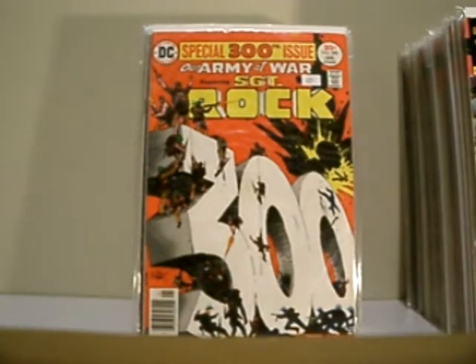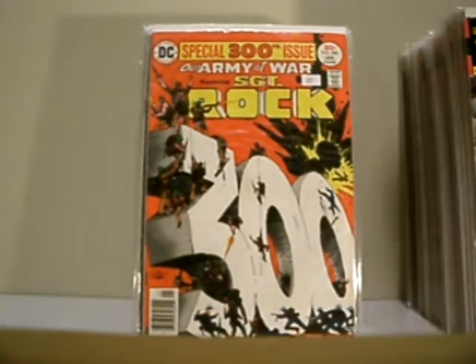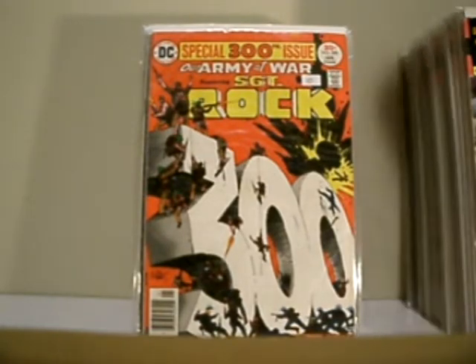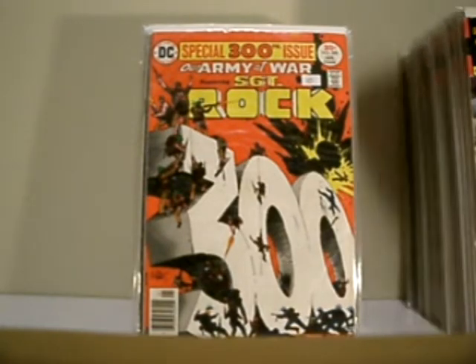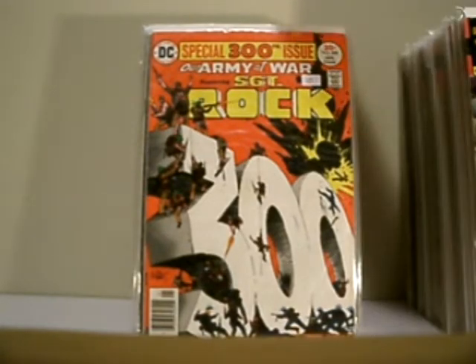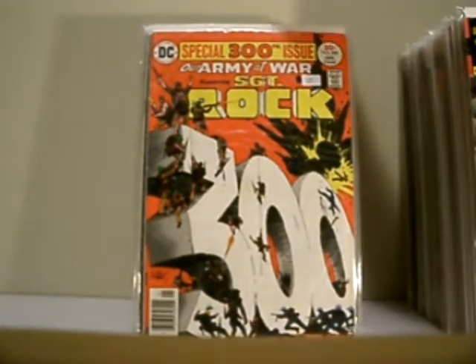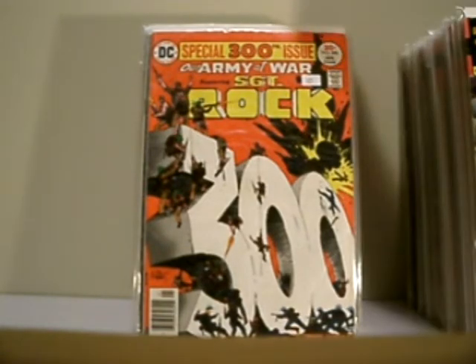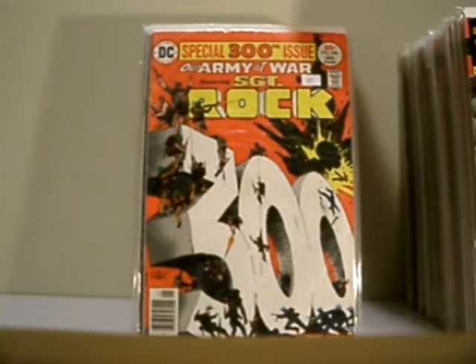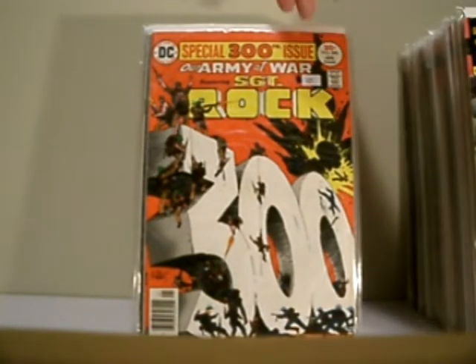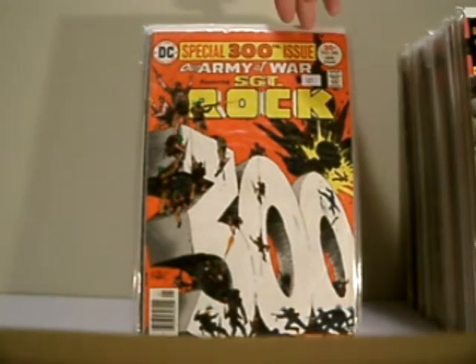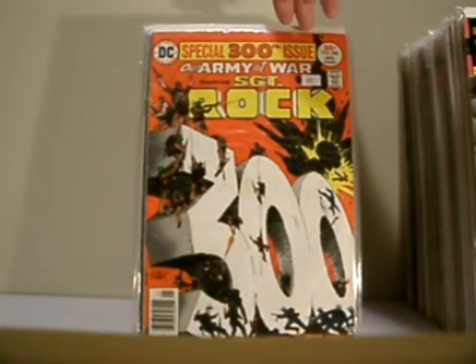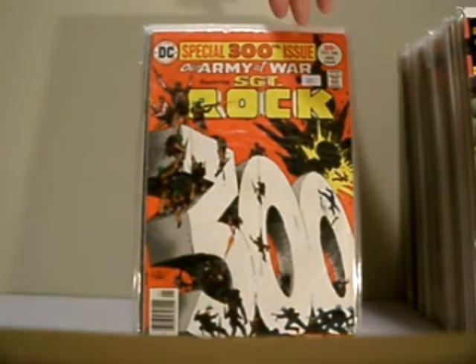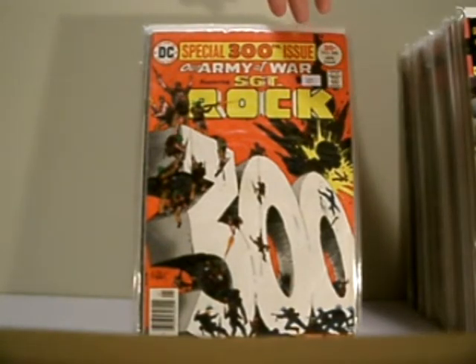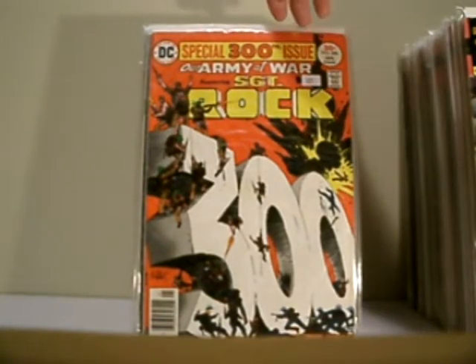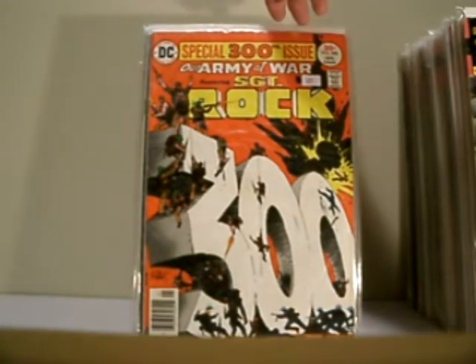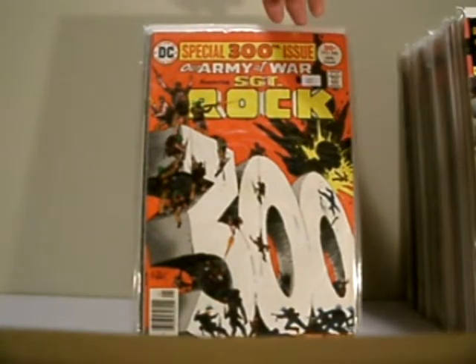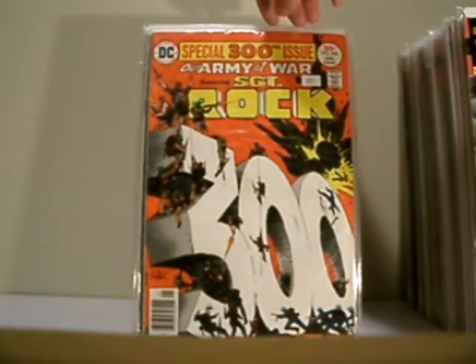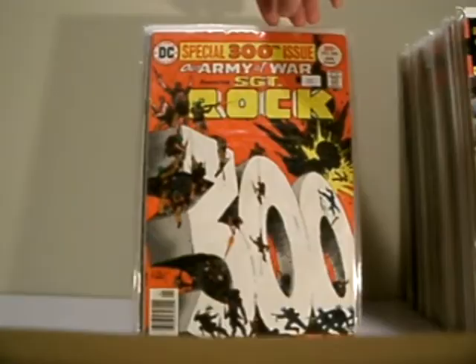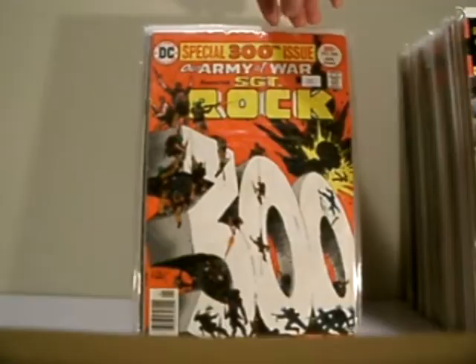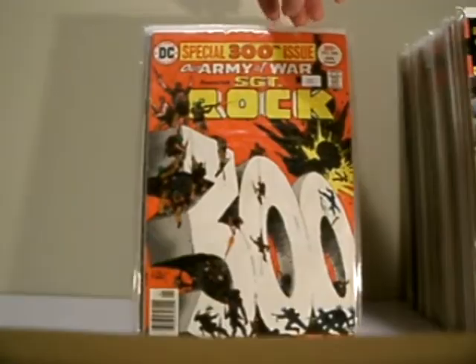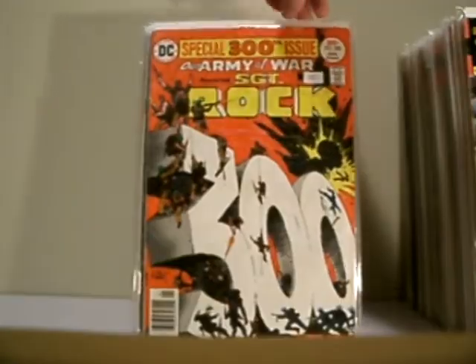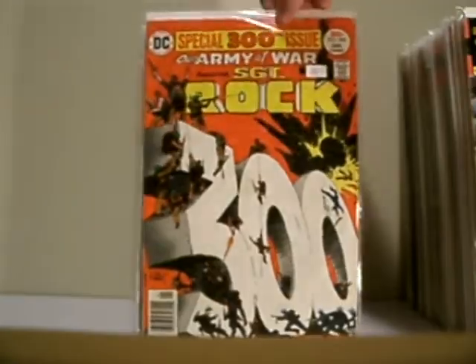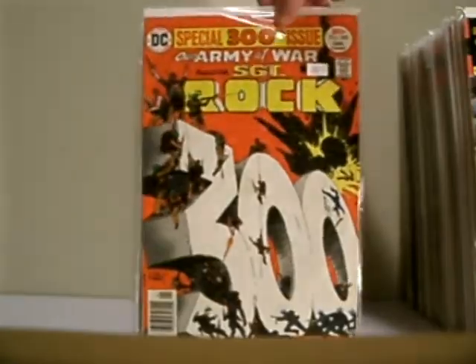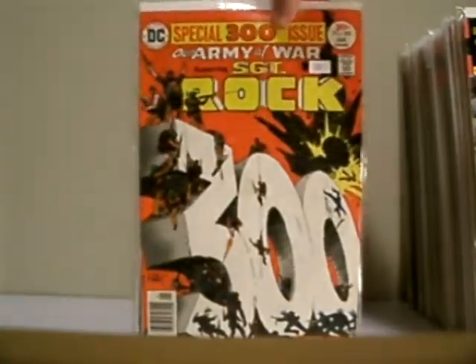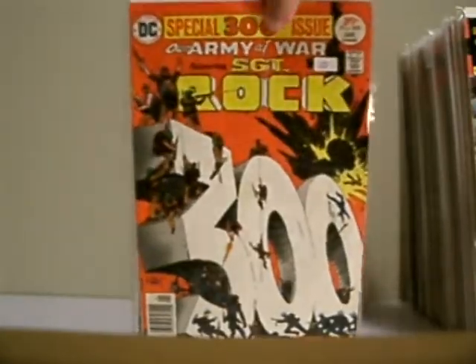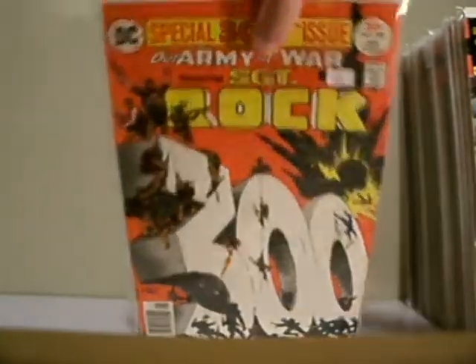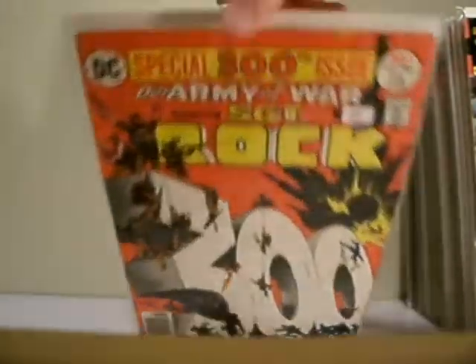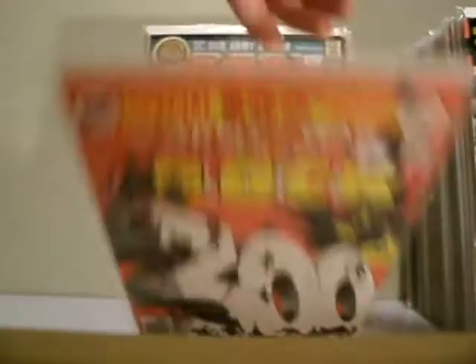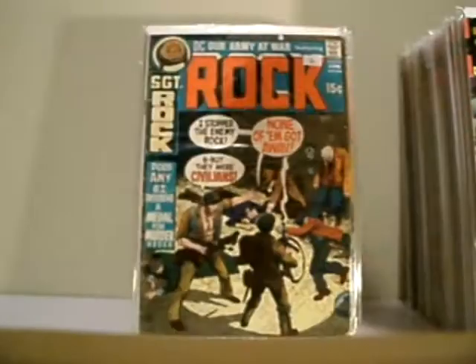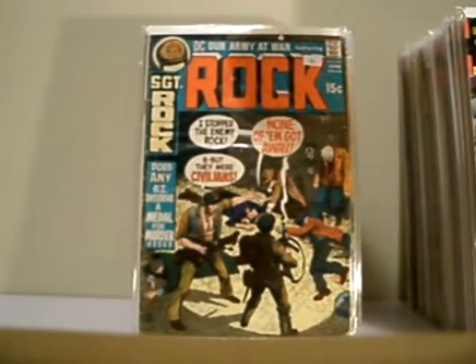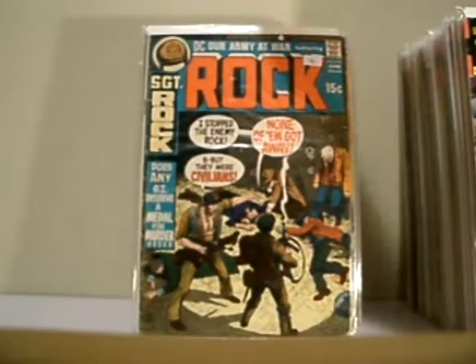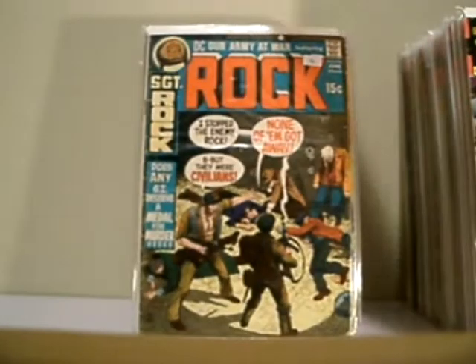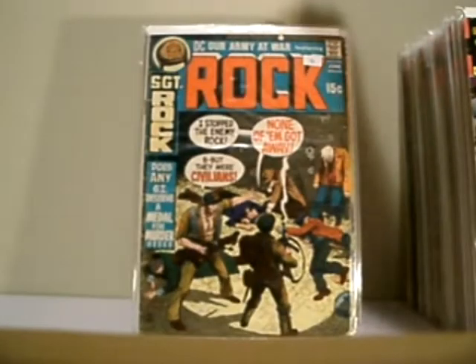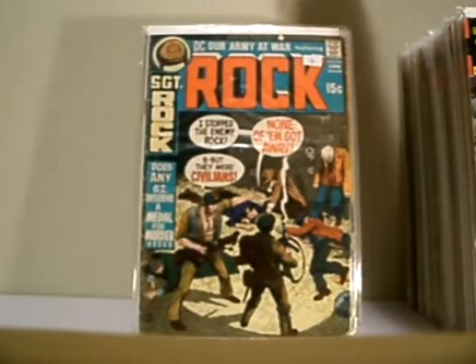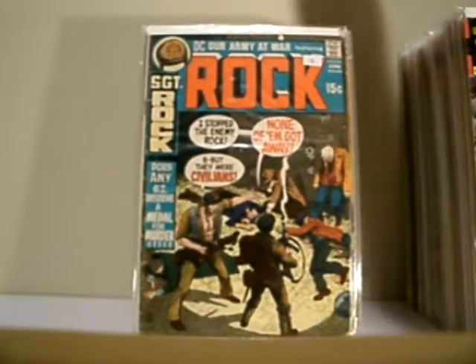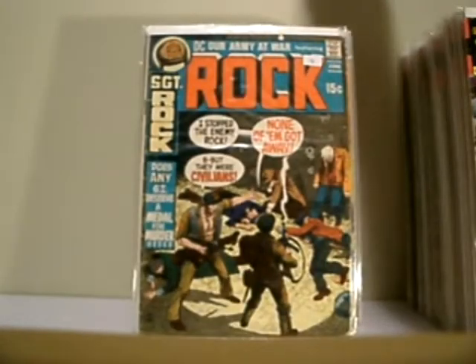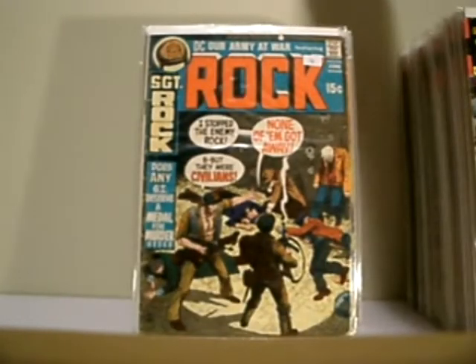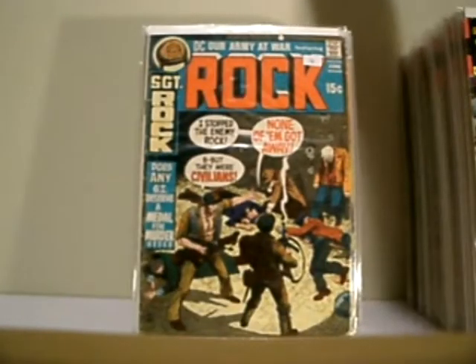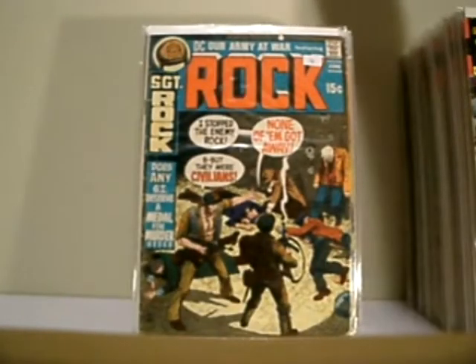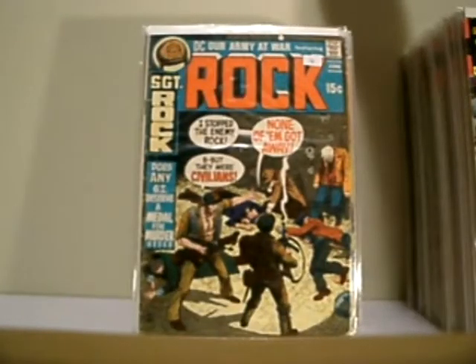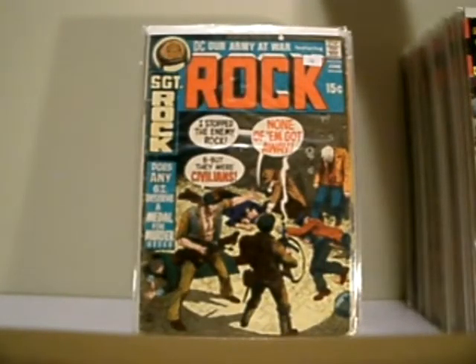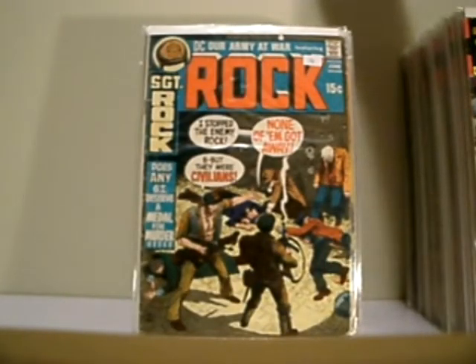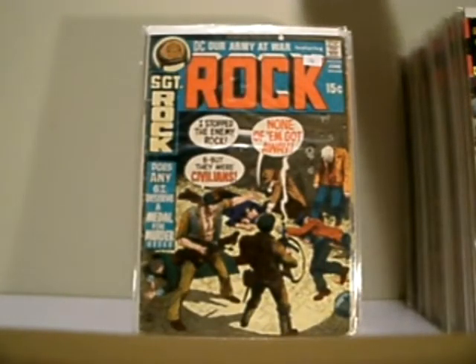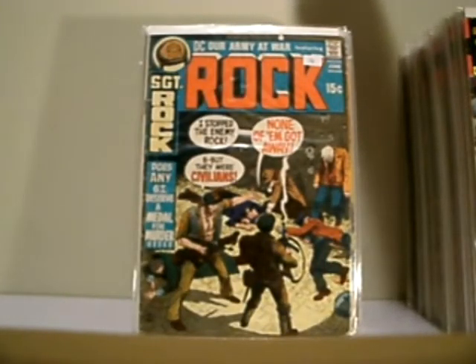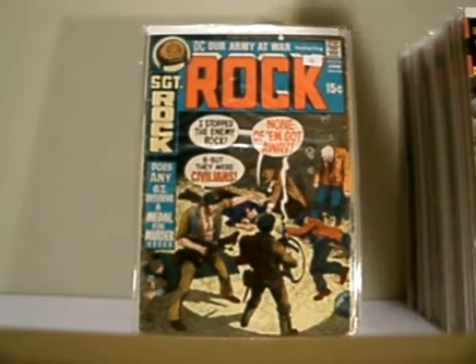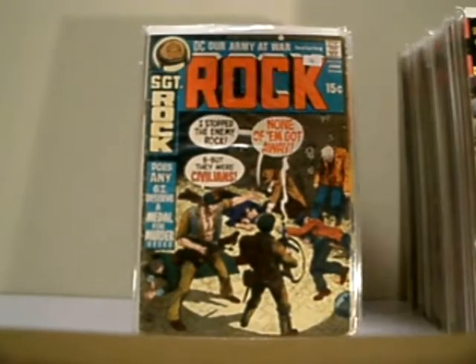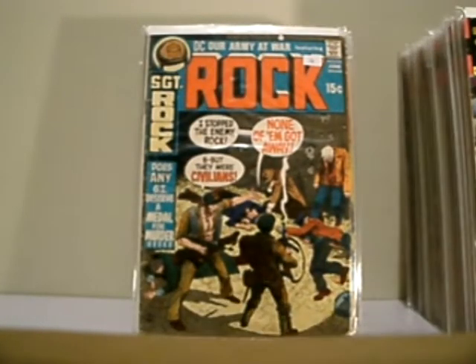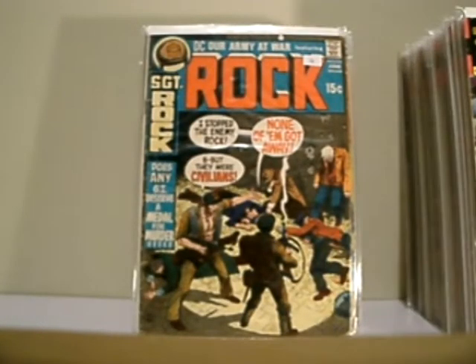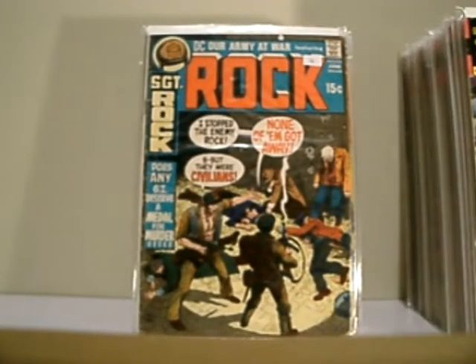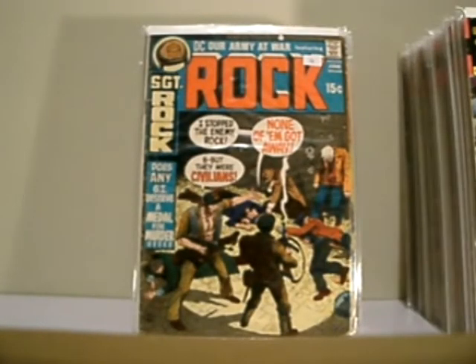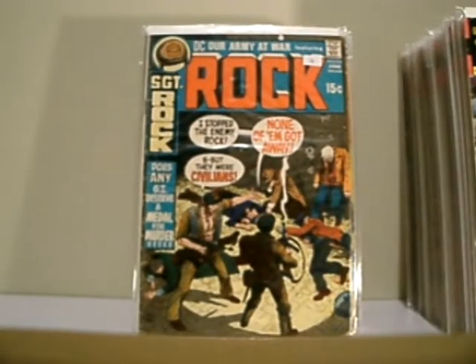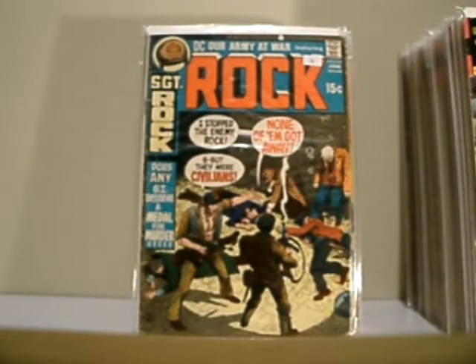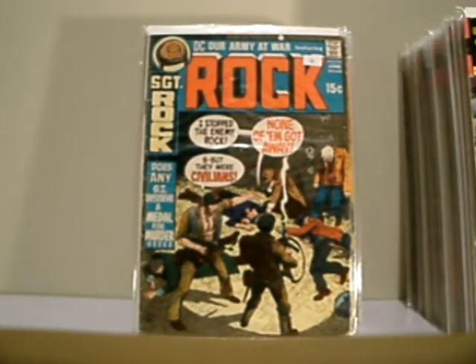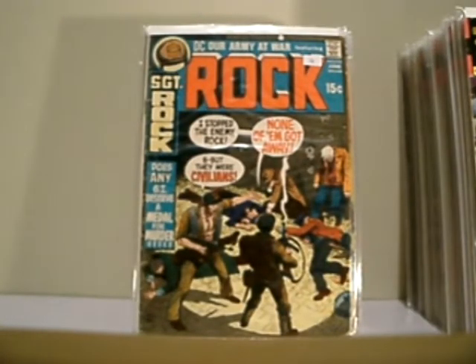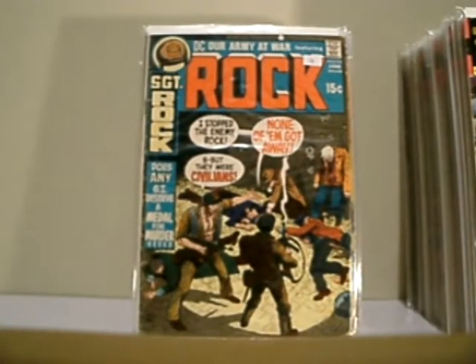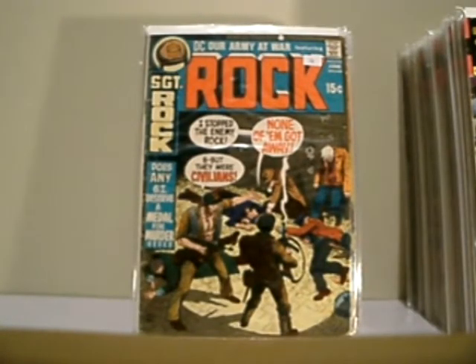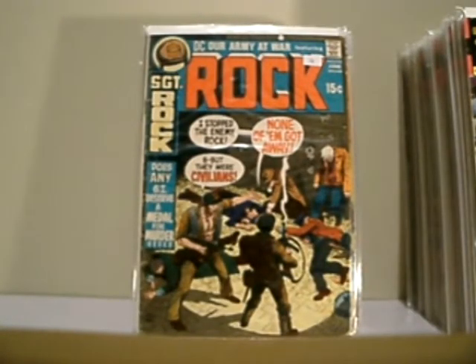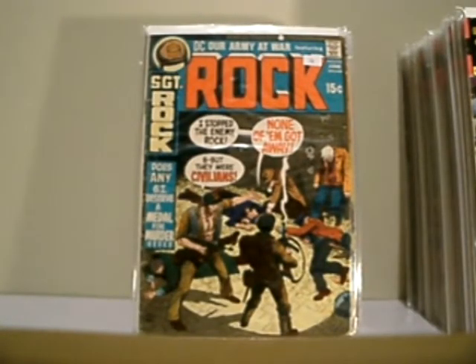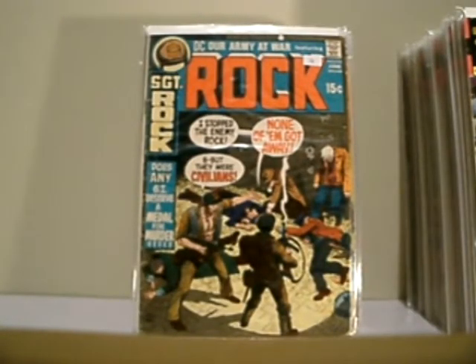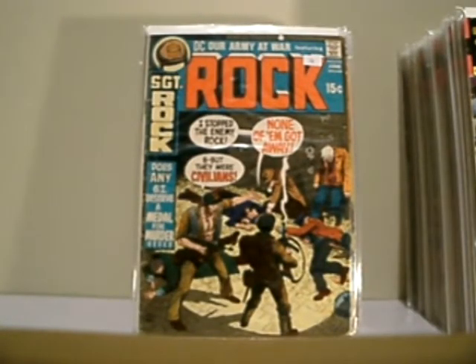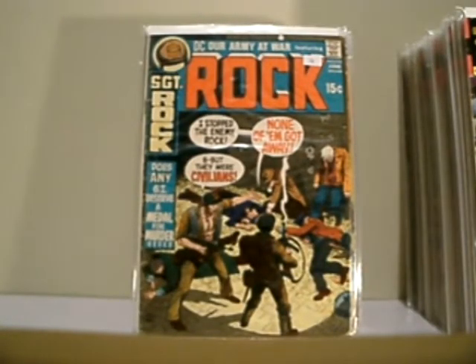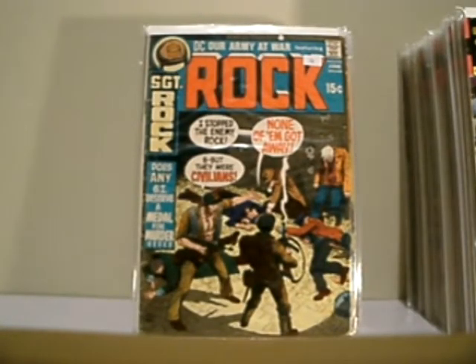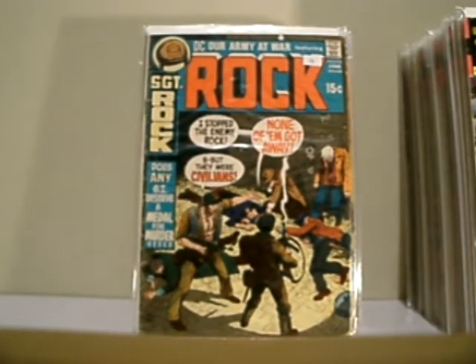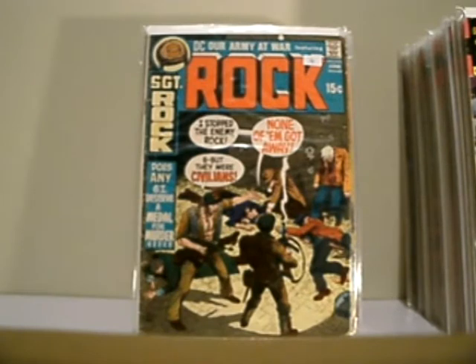Sergeant Rock number 300. Sergeant Rock number 233.